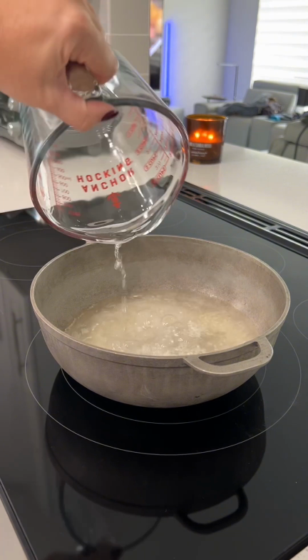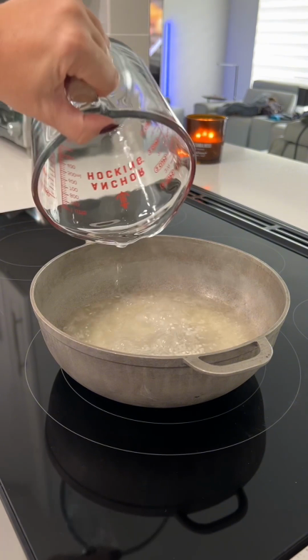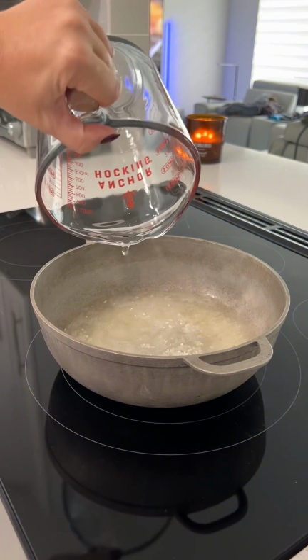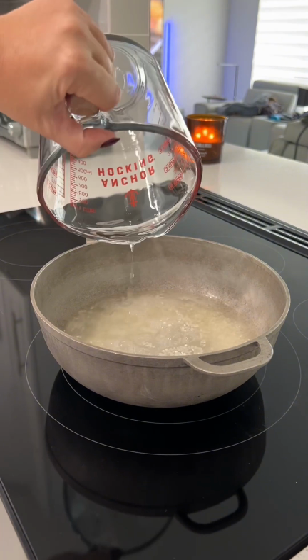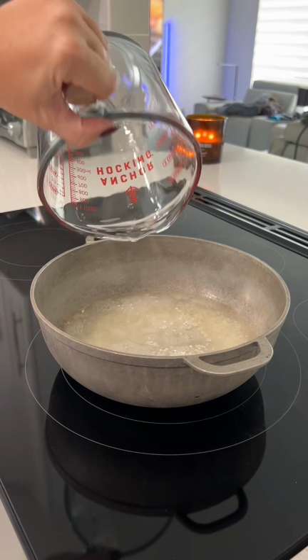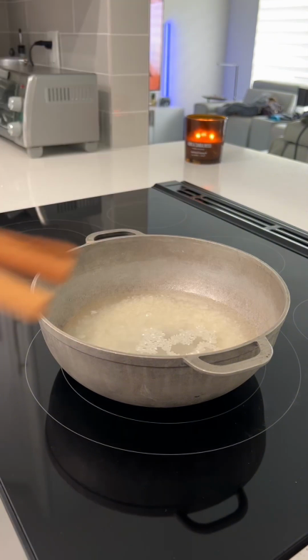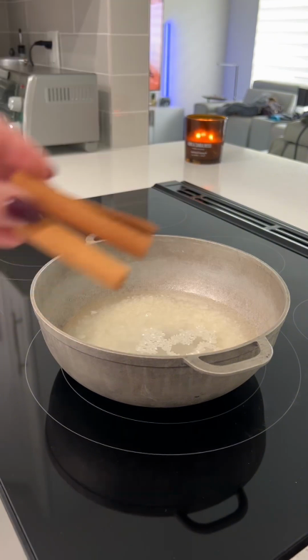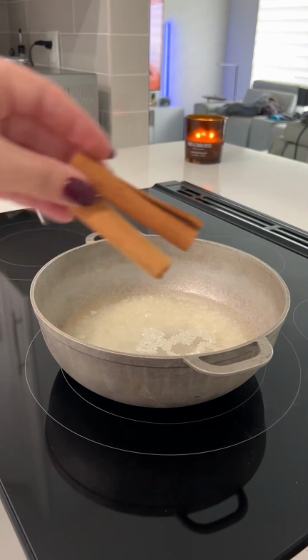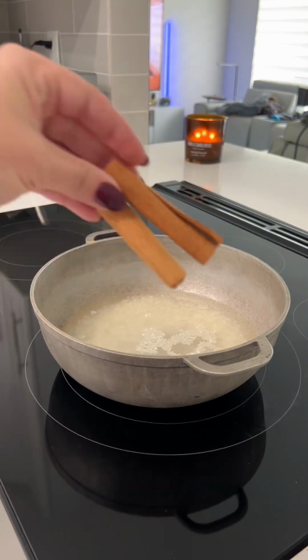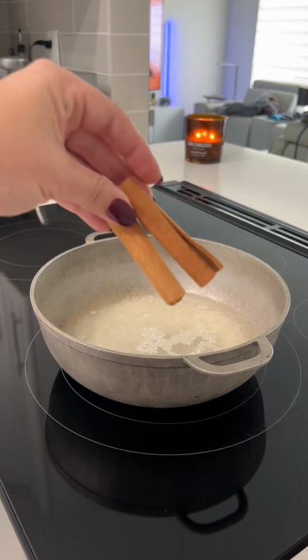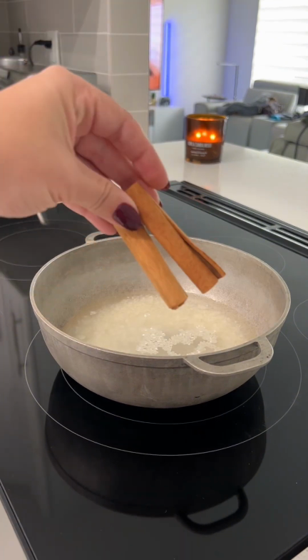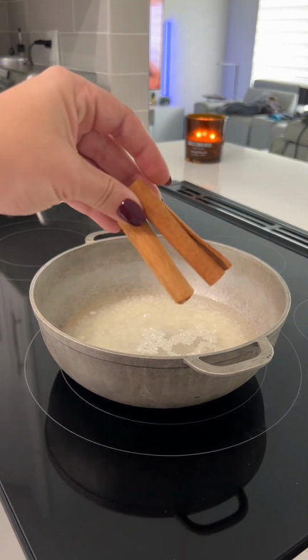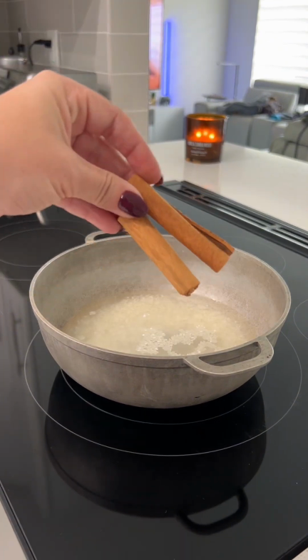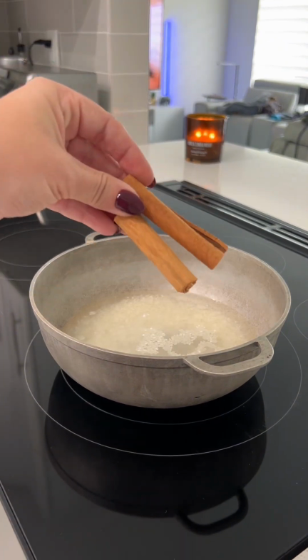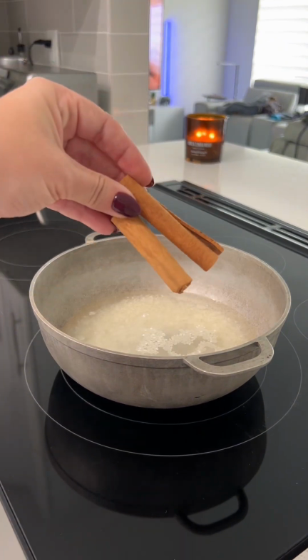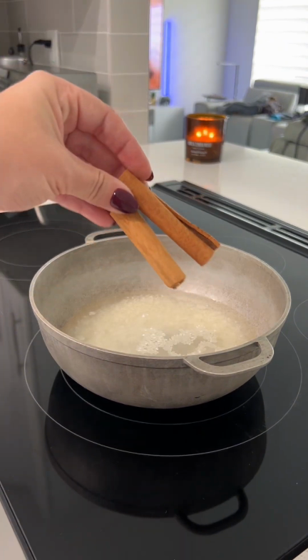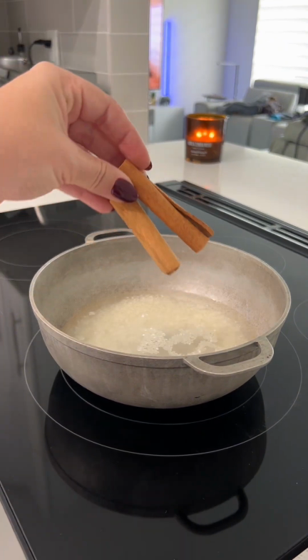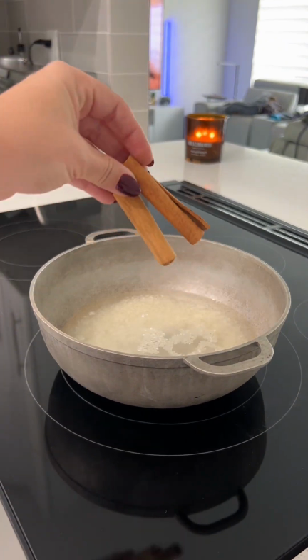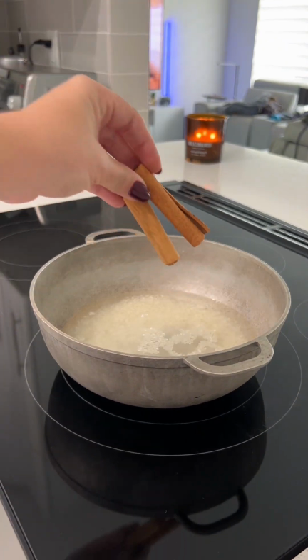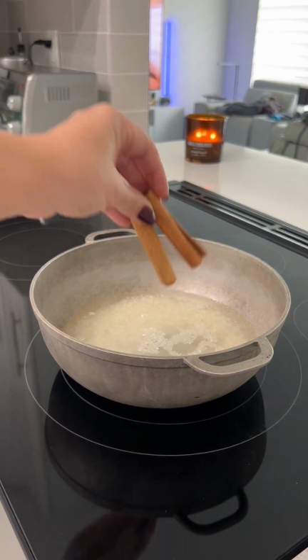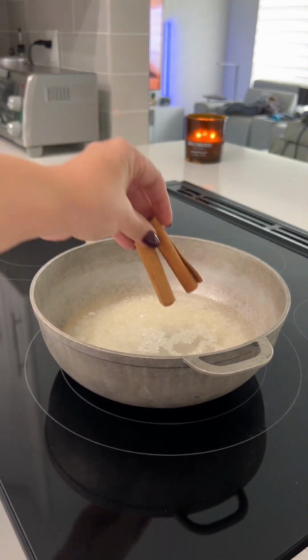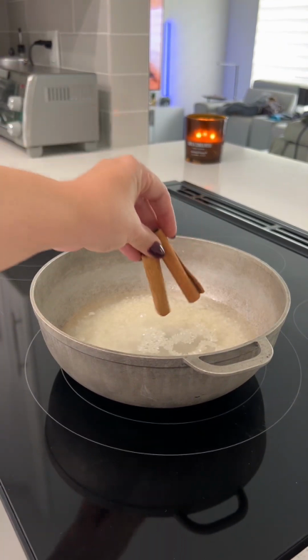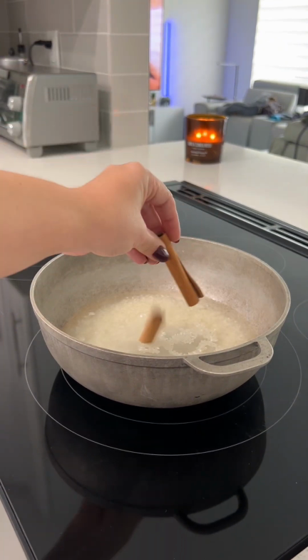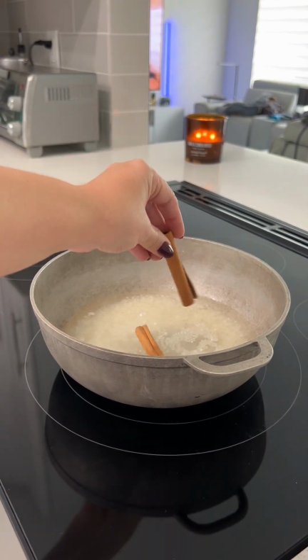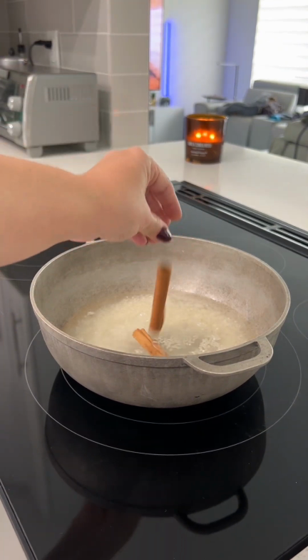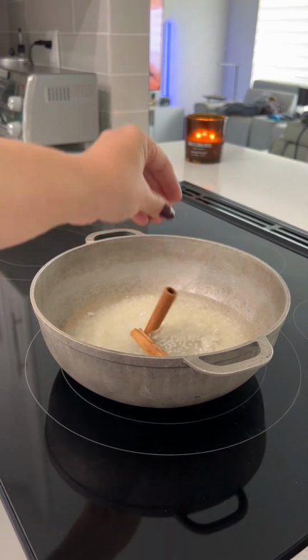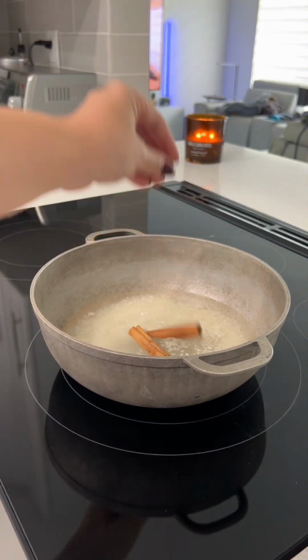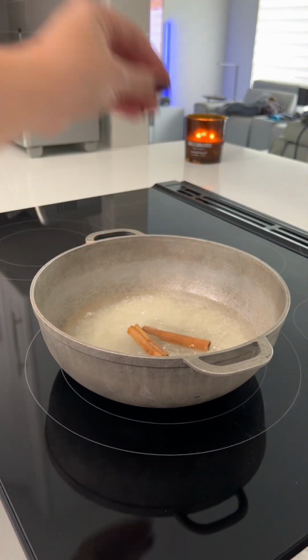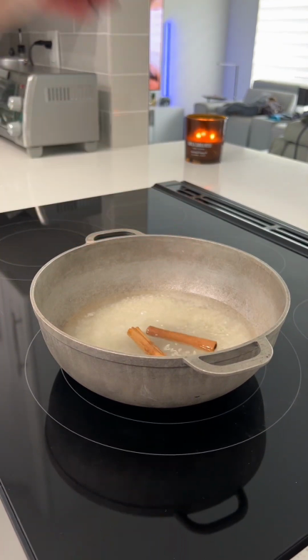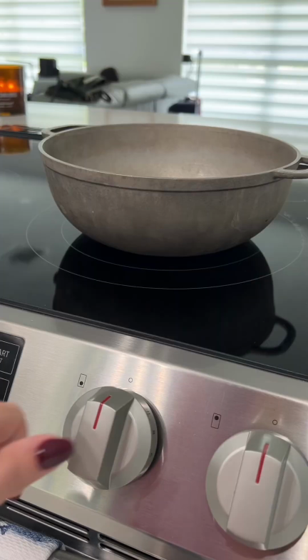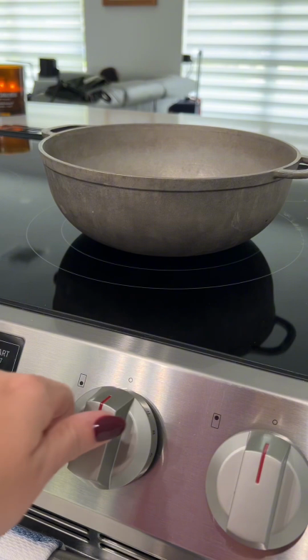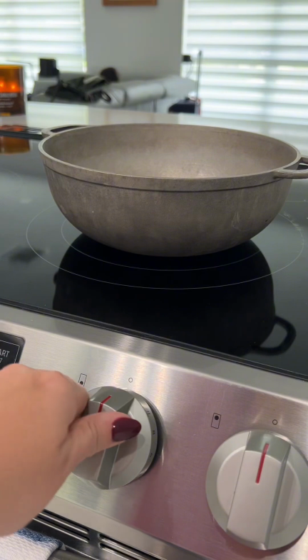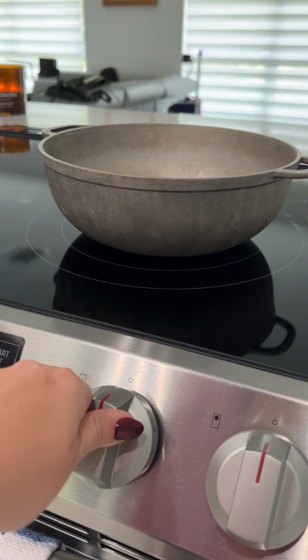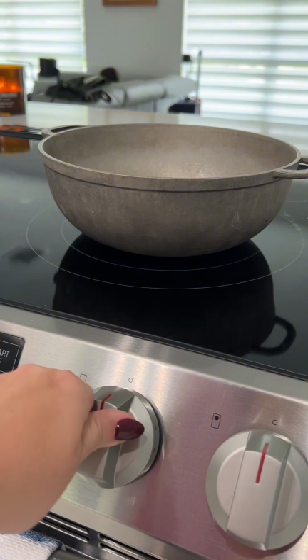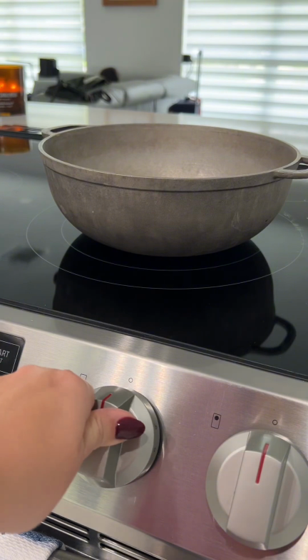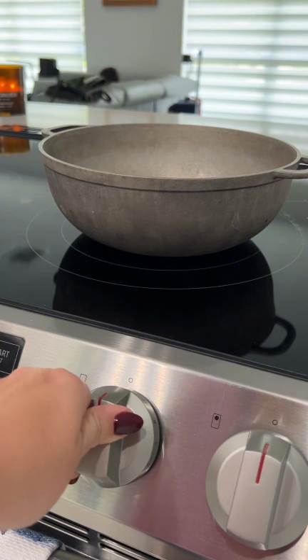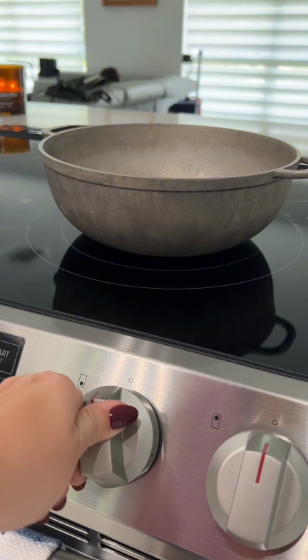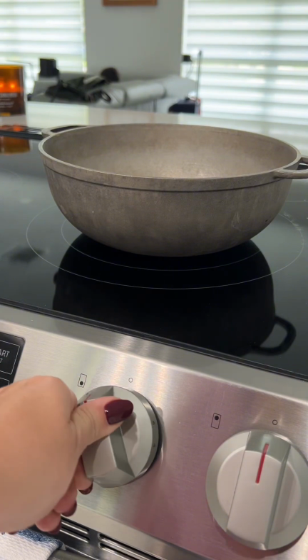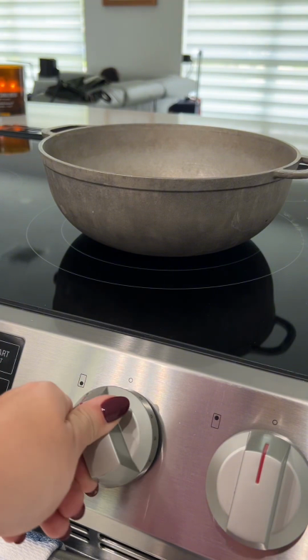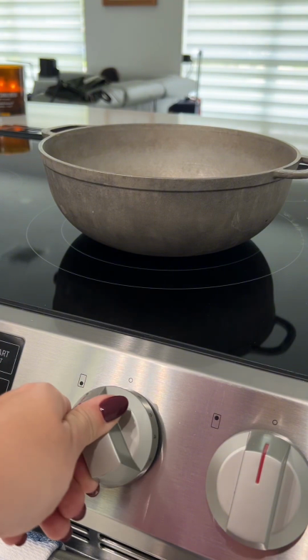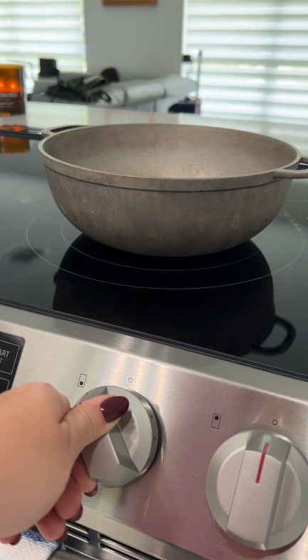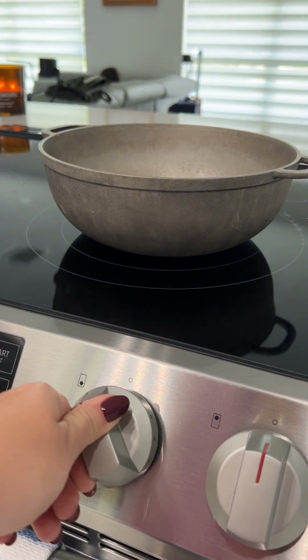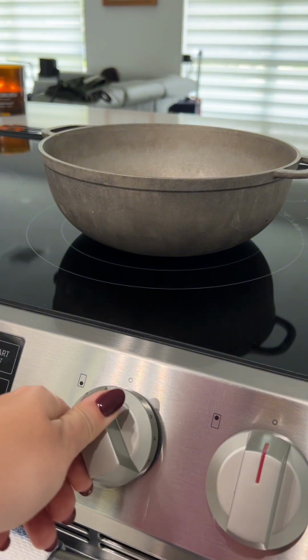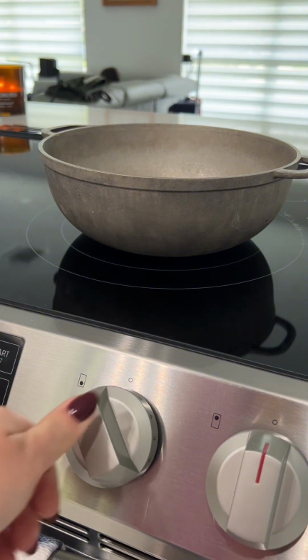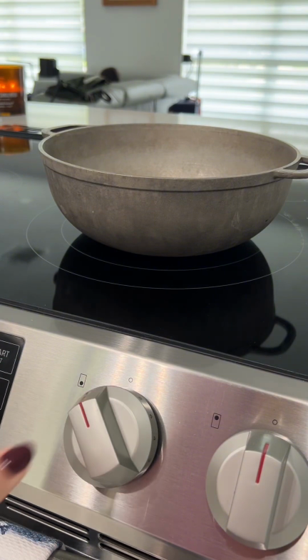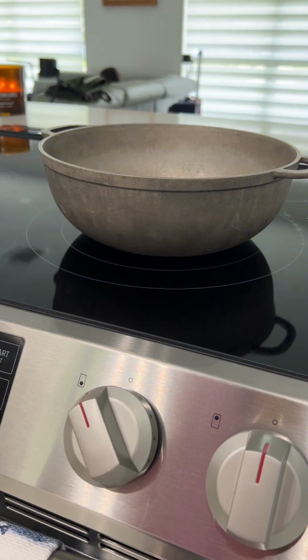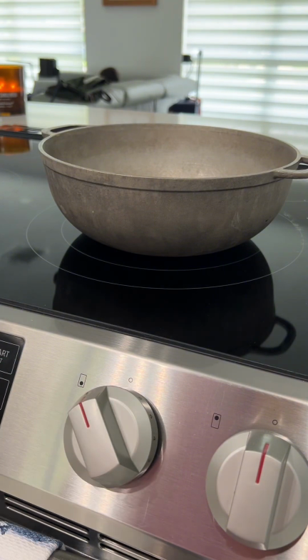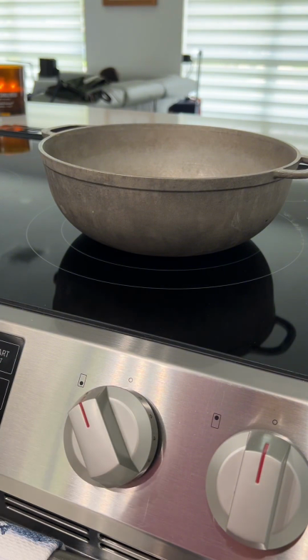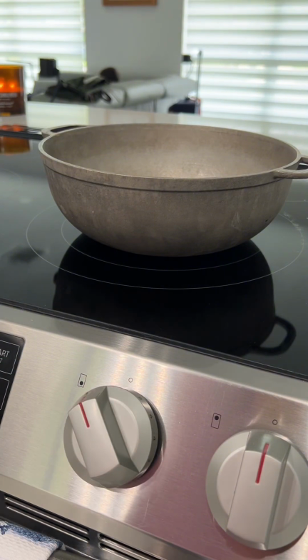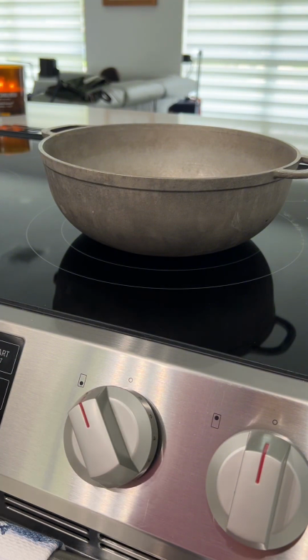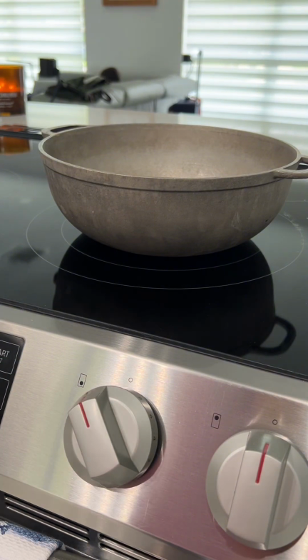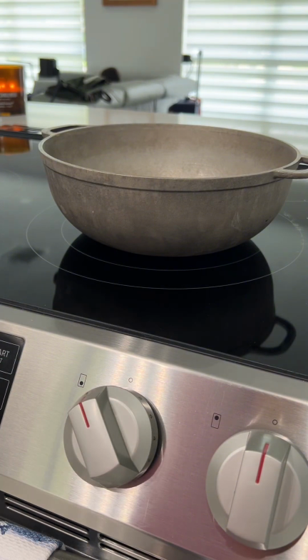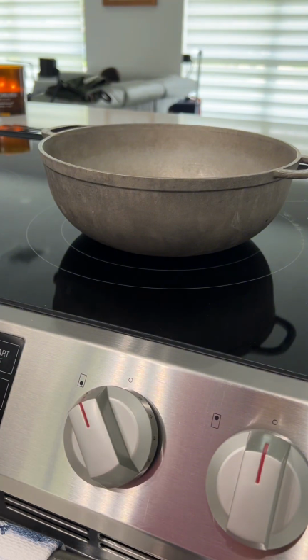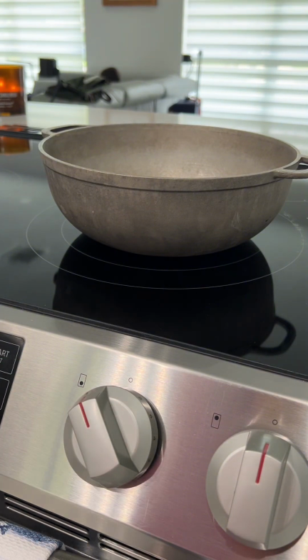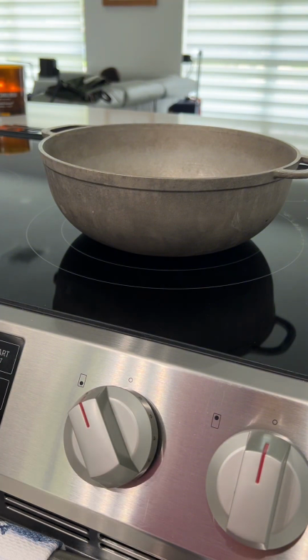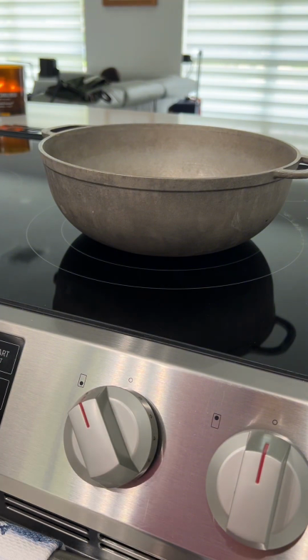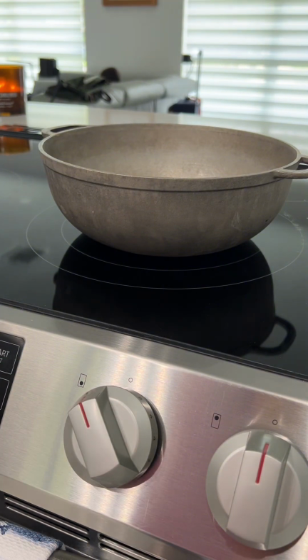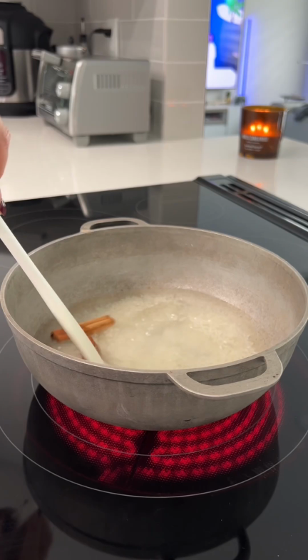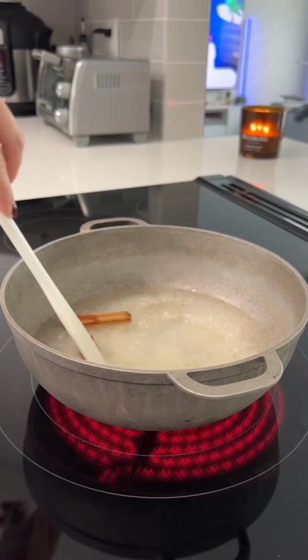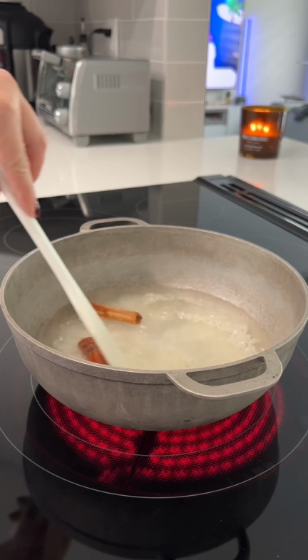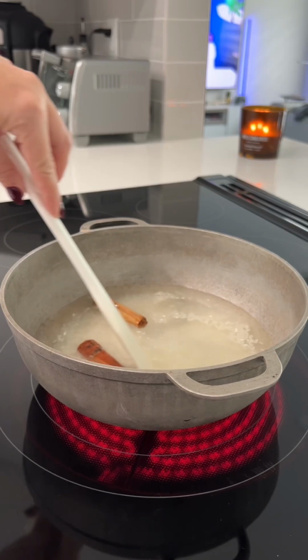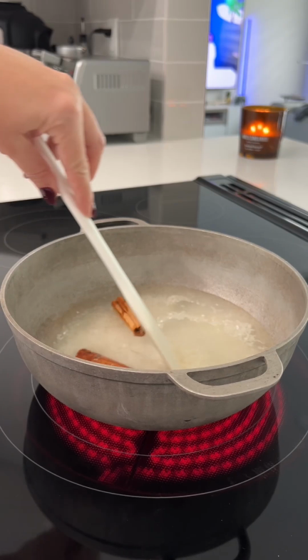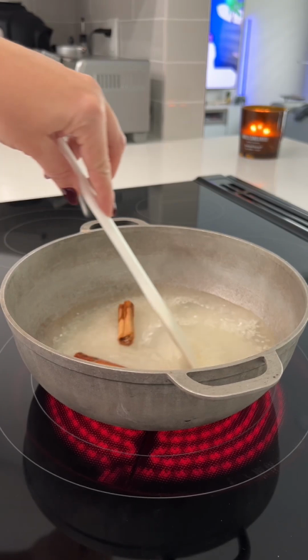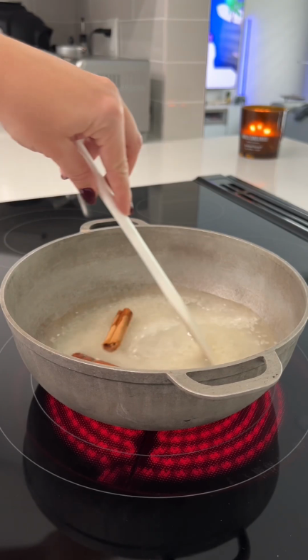Add three quarters of a cup of Valencian rice, two and a quarter cups of water, two cinnamon sticks, and bring this to a boil.